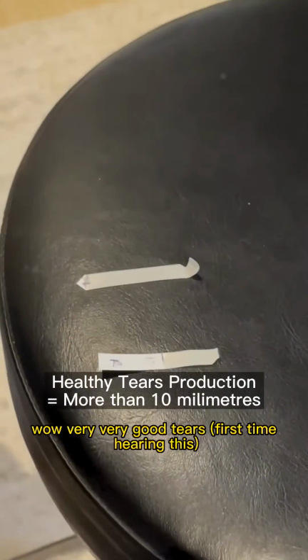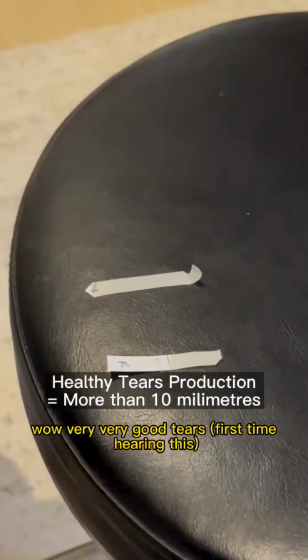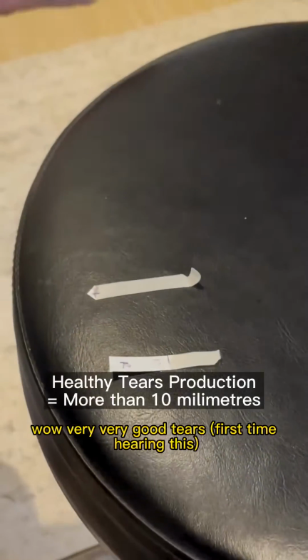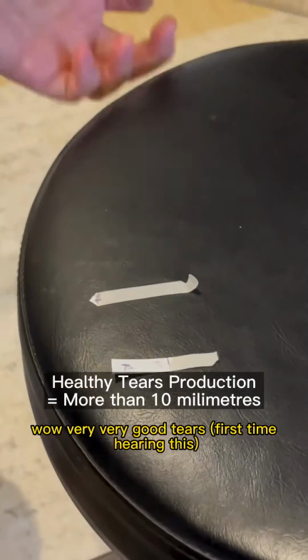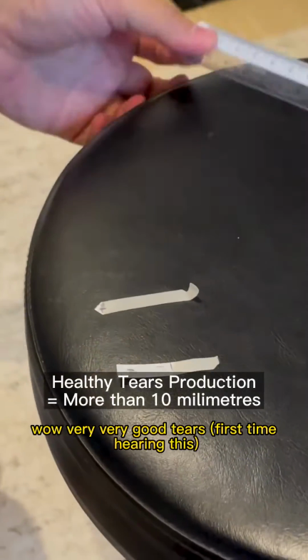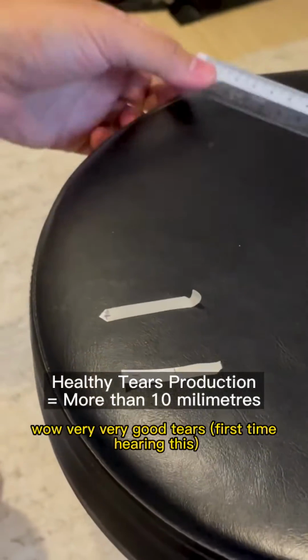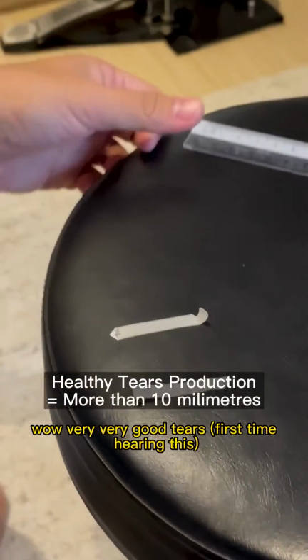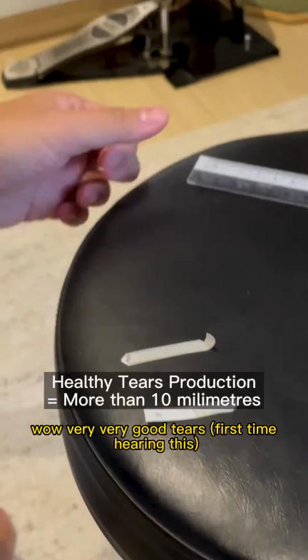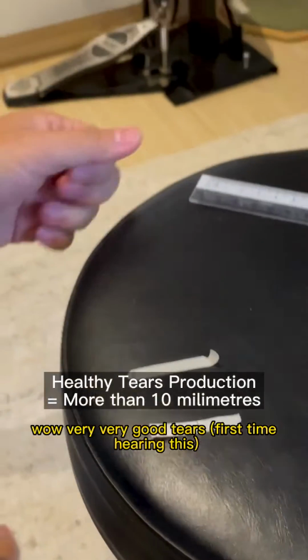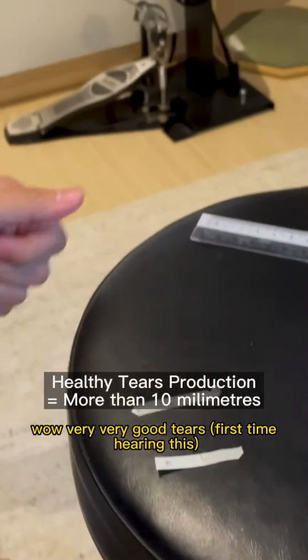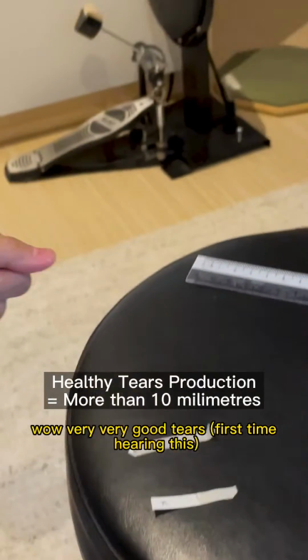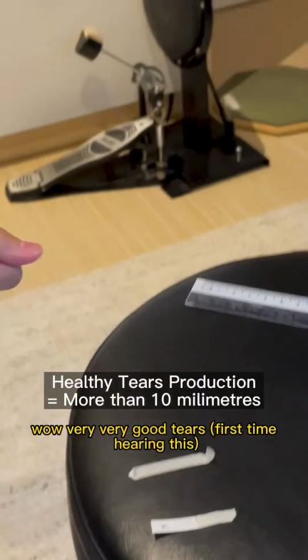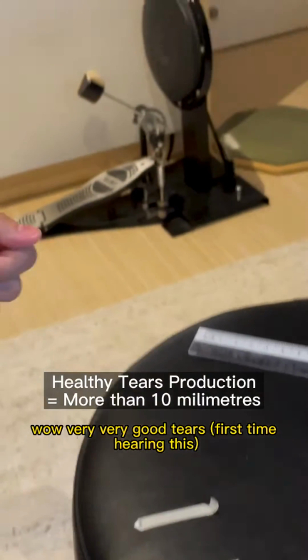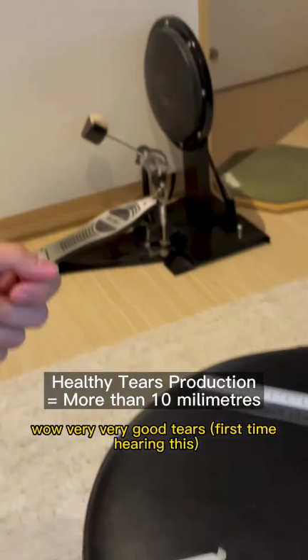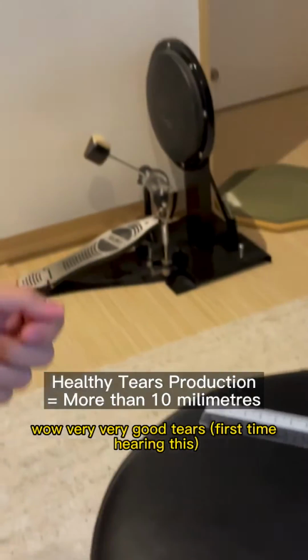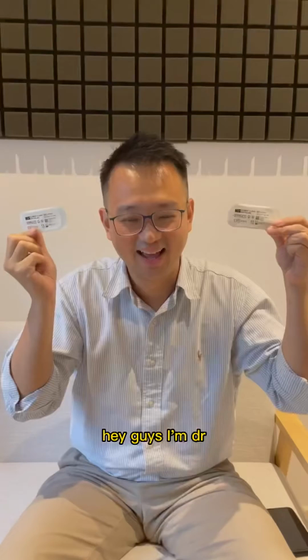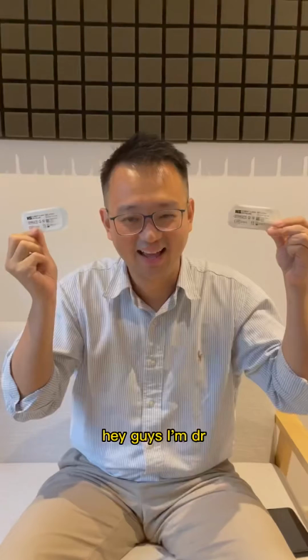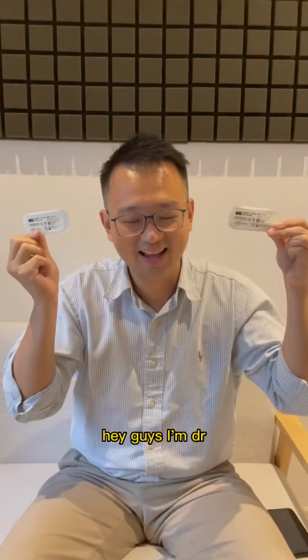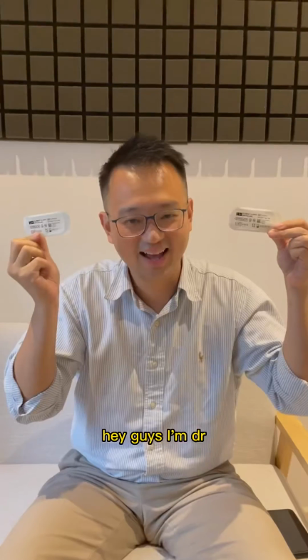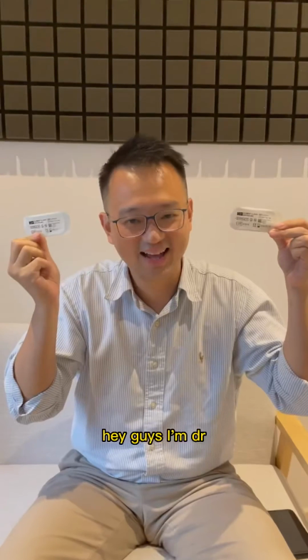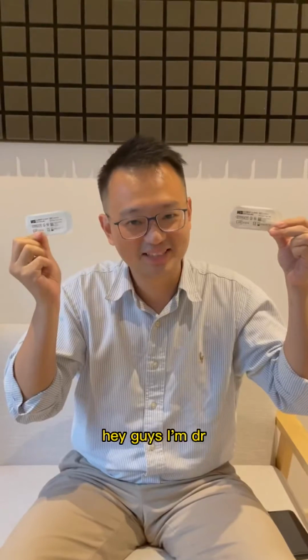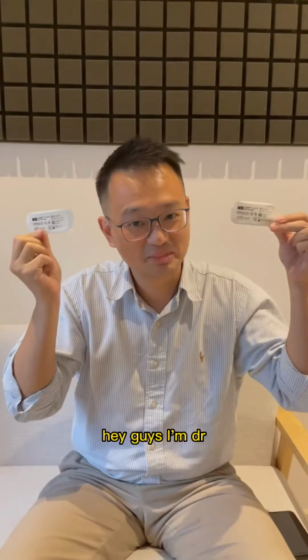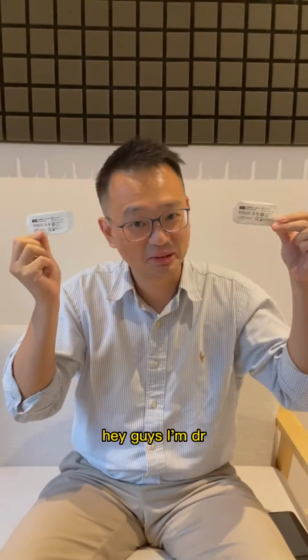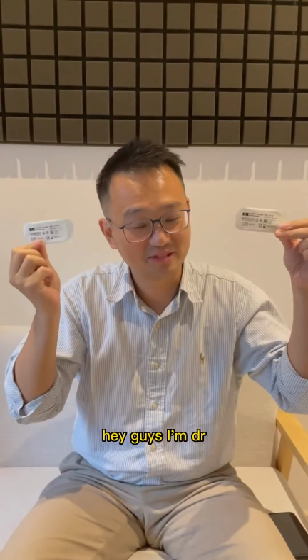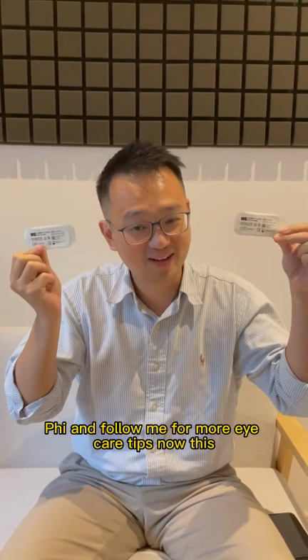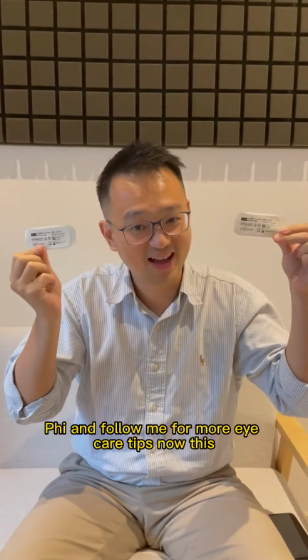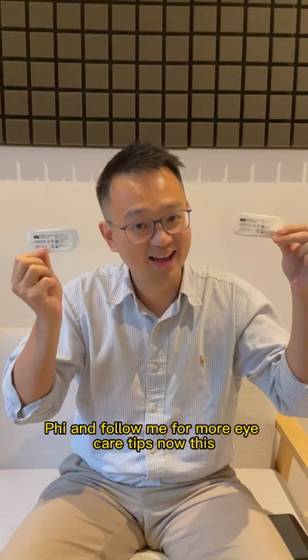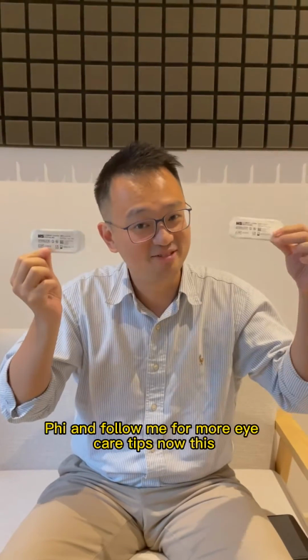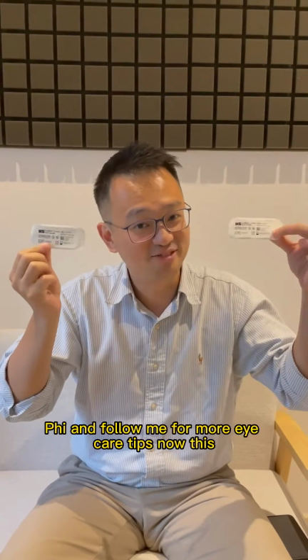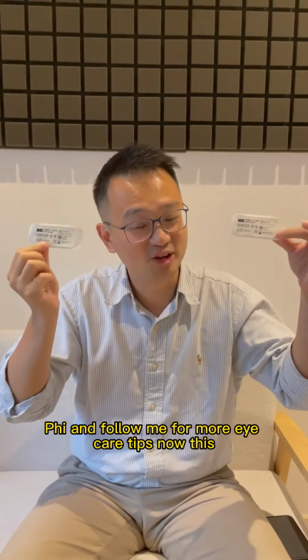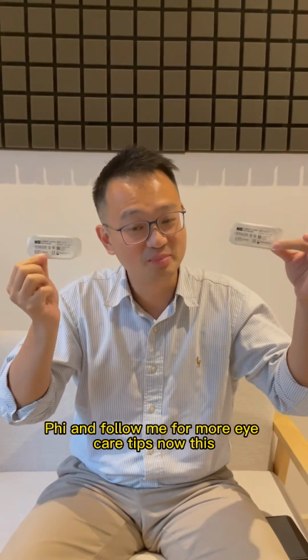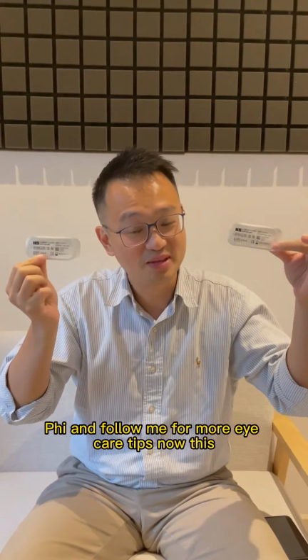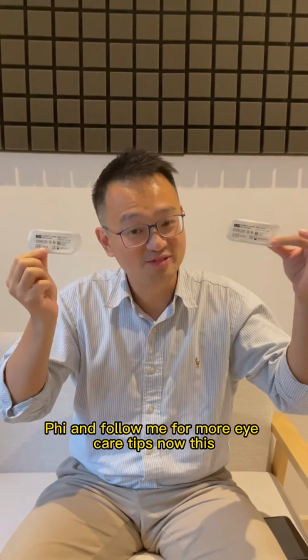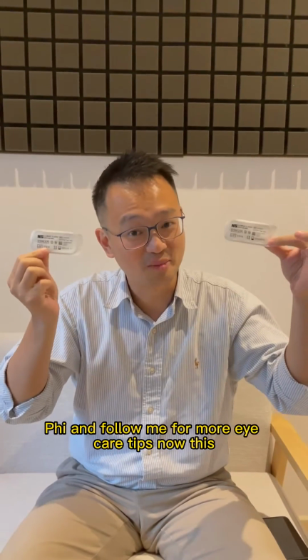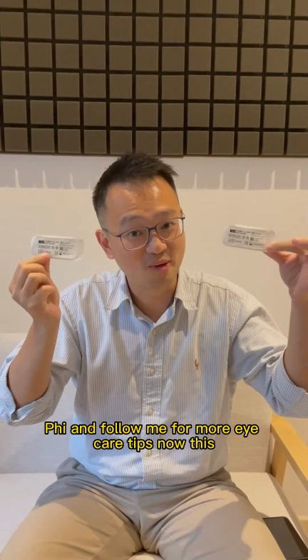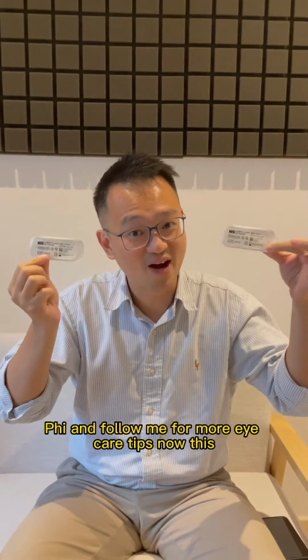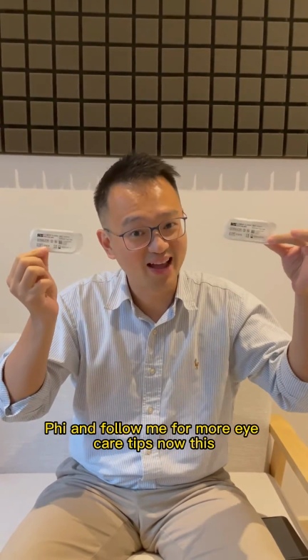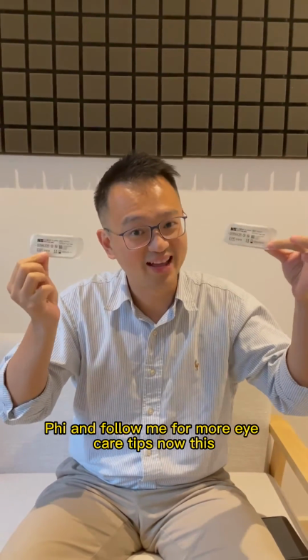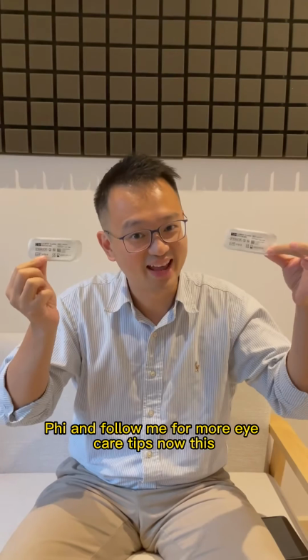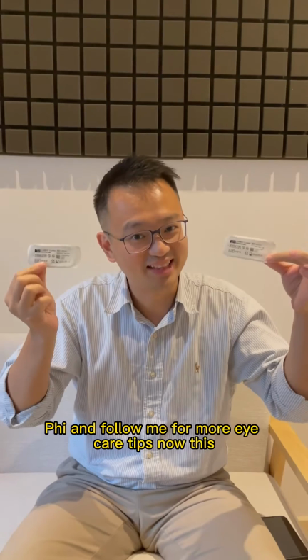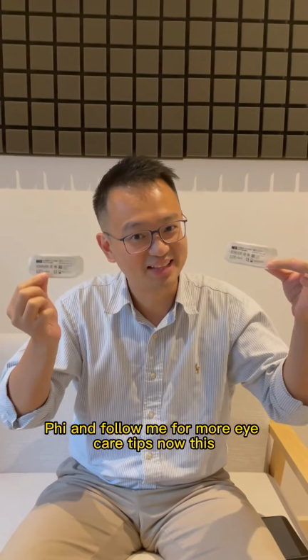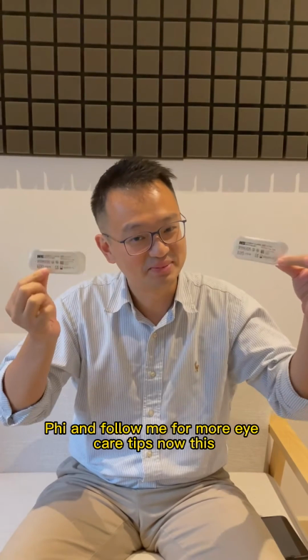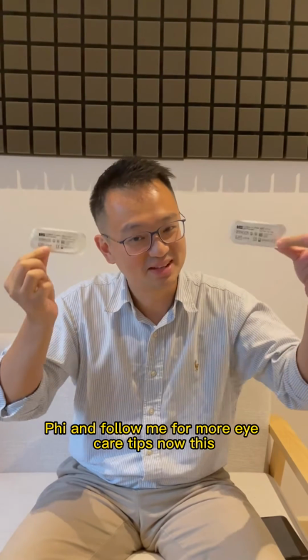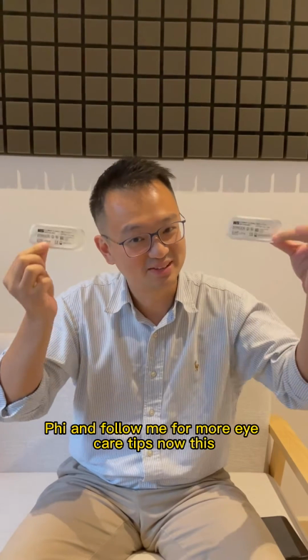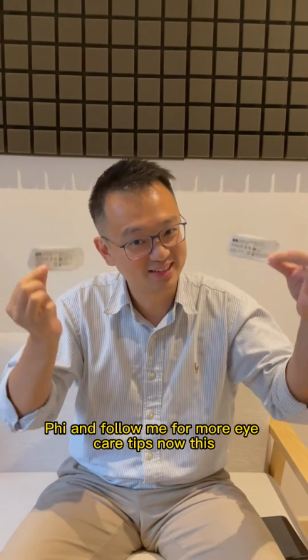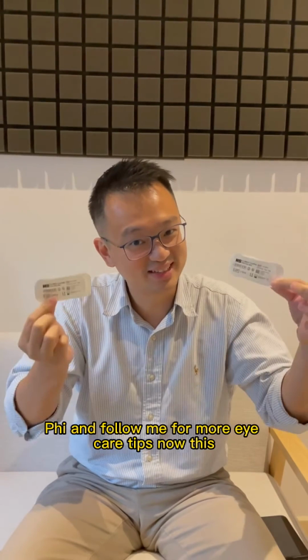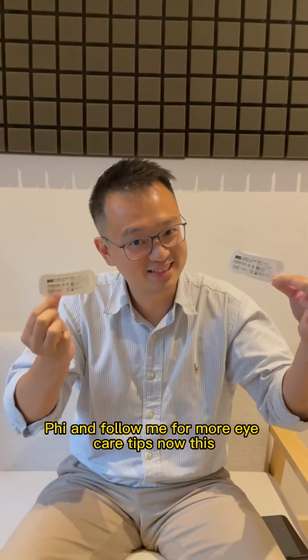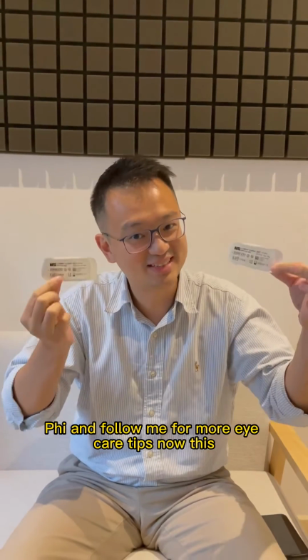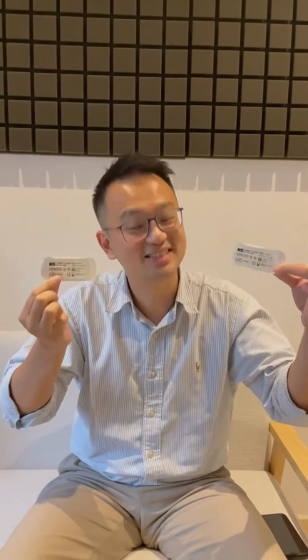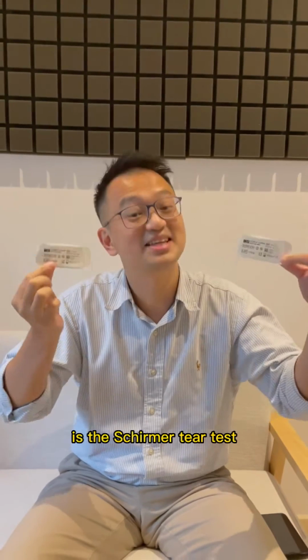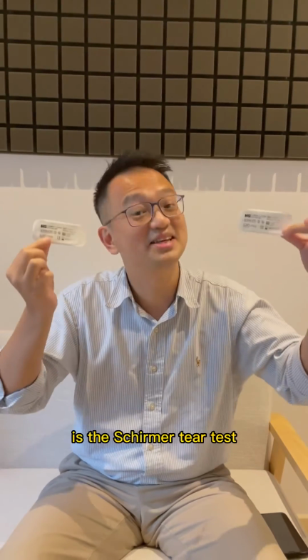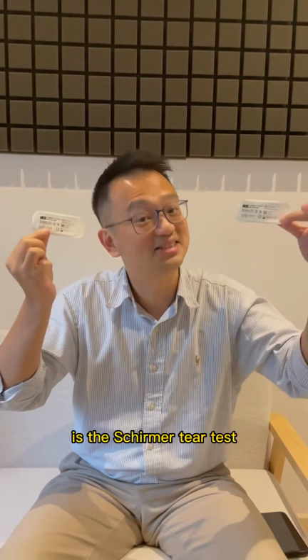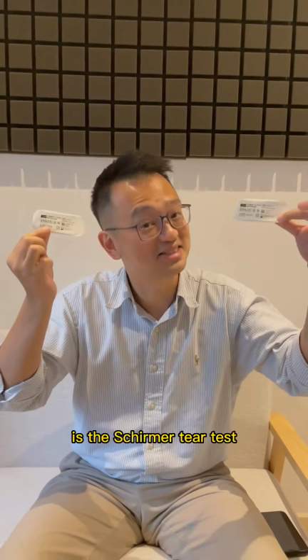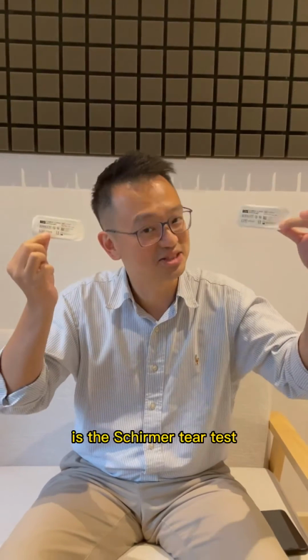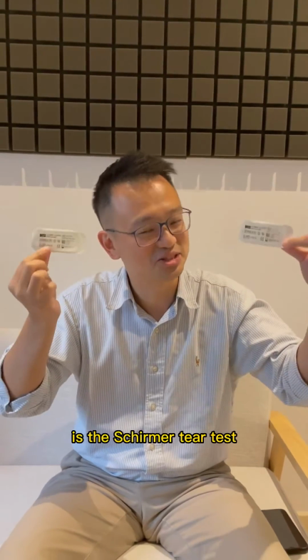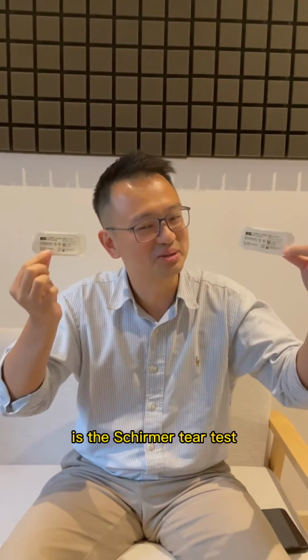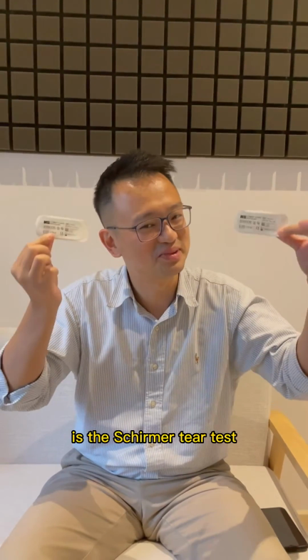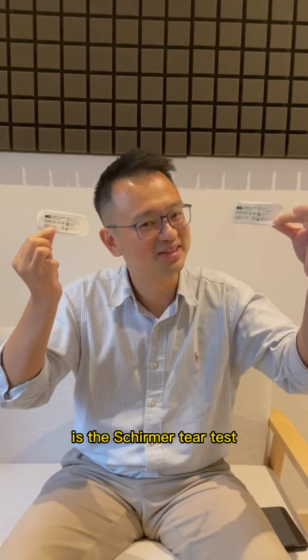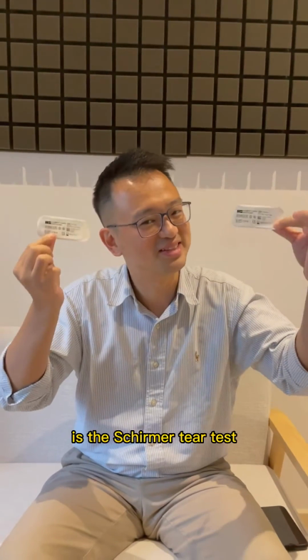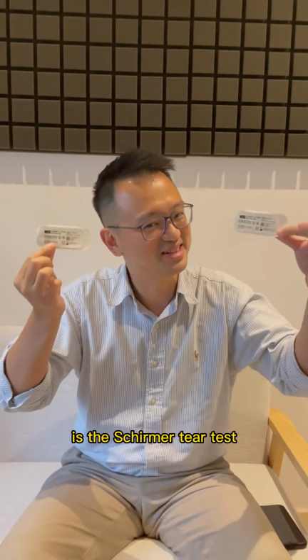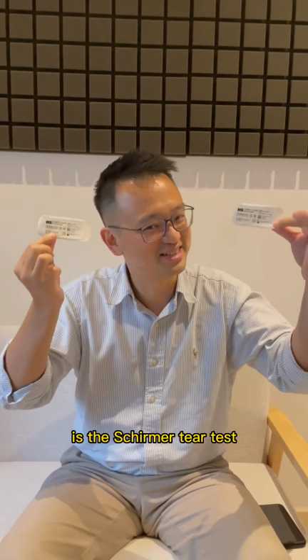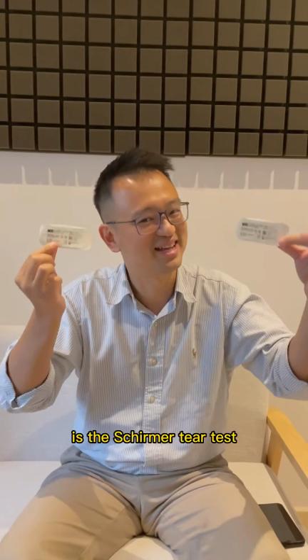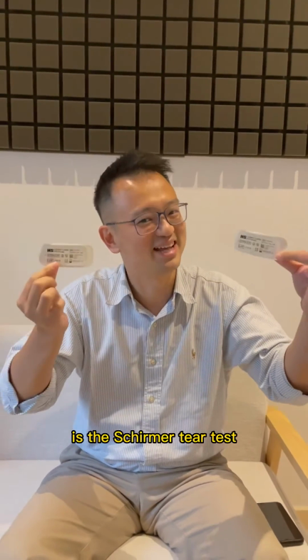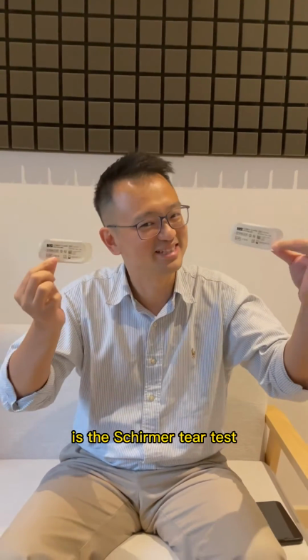Very very good tears! Hey guys, I'm Dr. Fai. Follow me for more eye care tips. Now this is the Schirmer tear test.